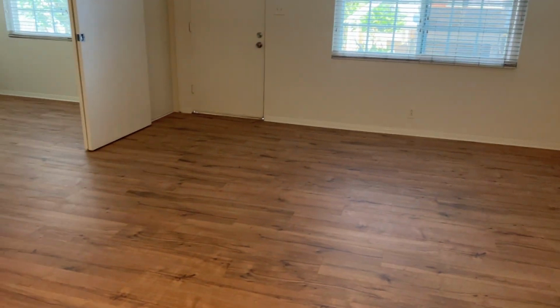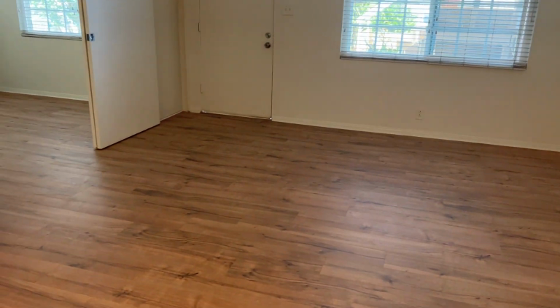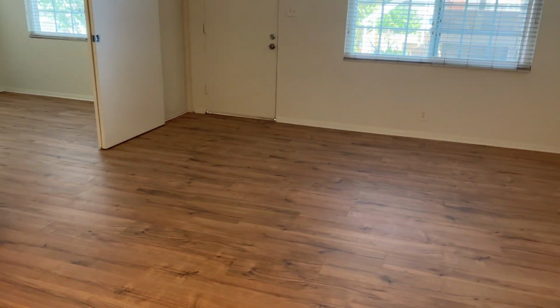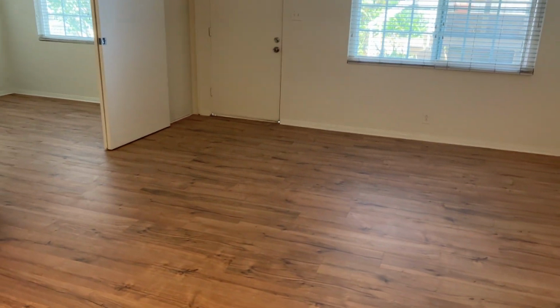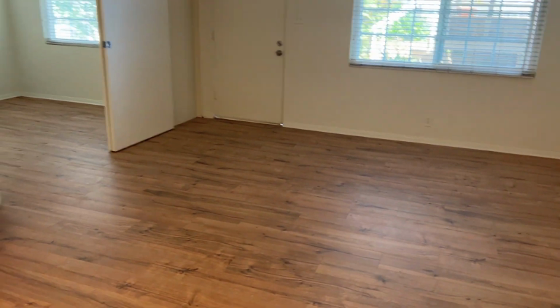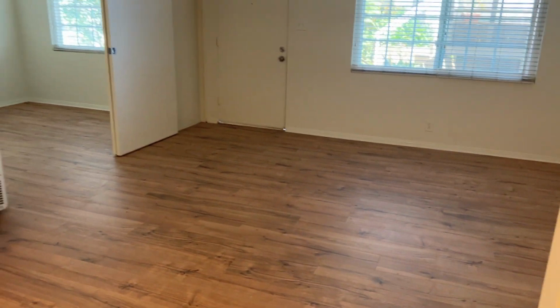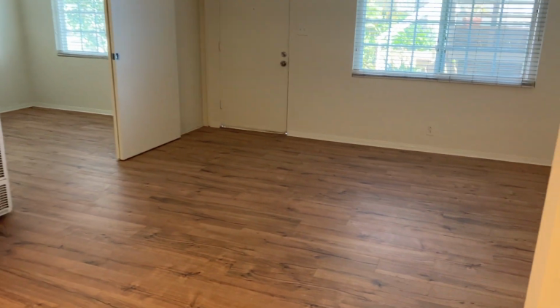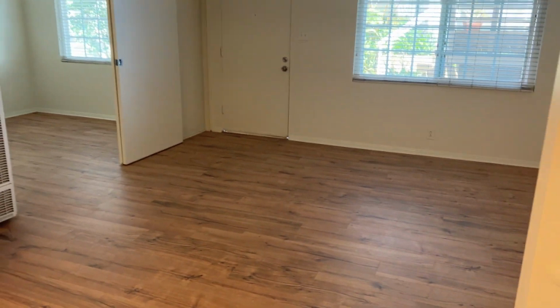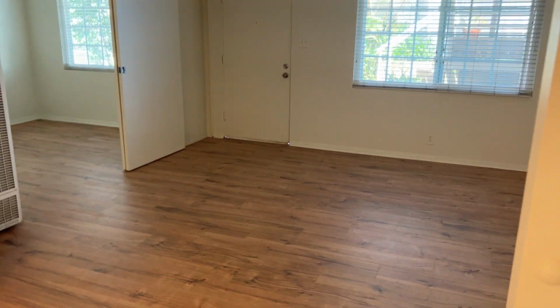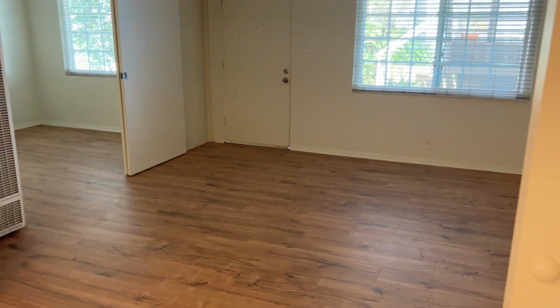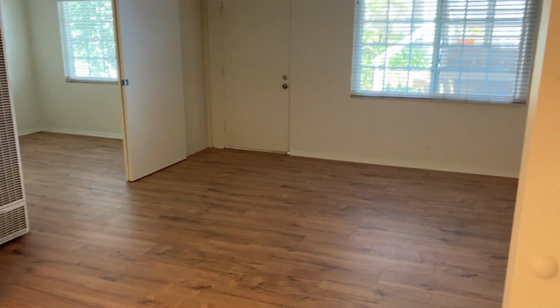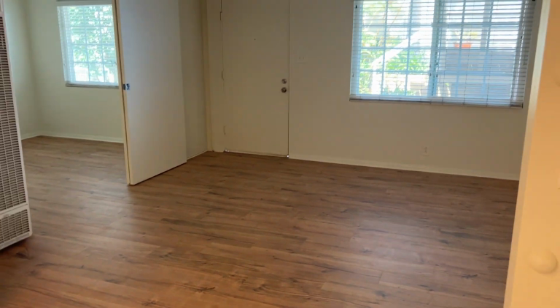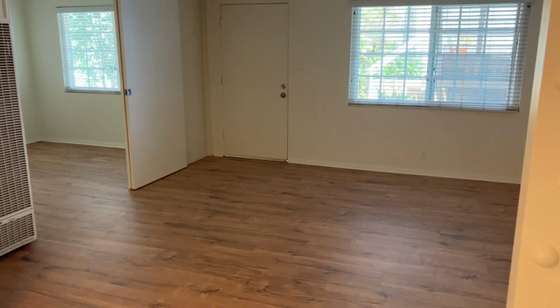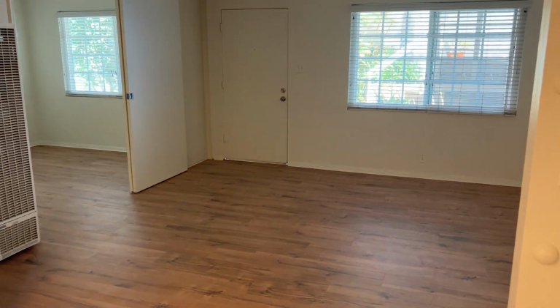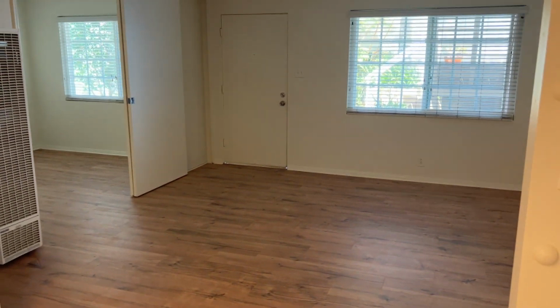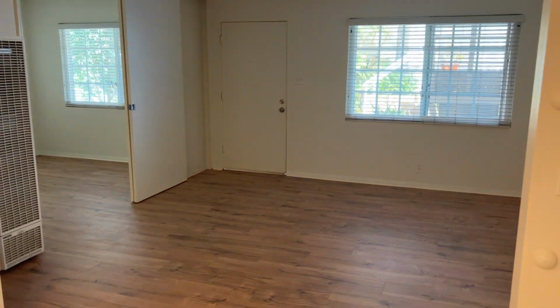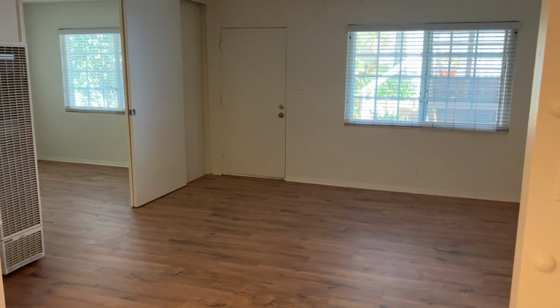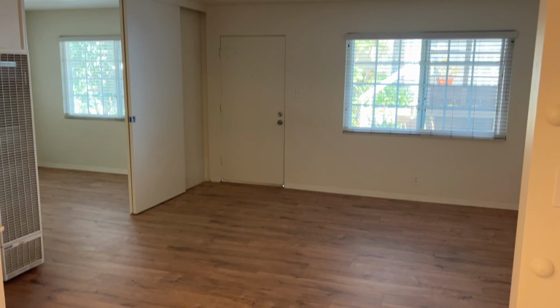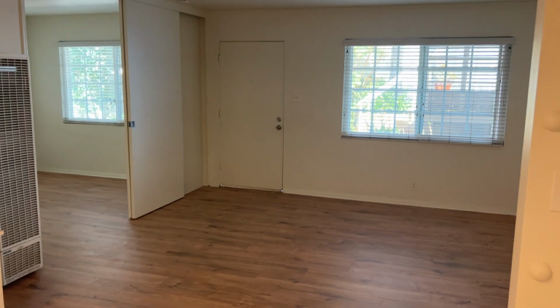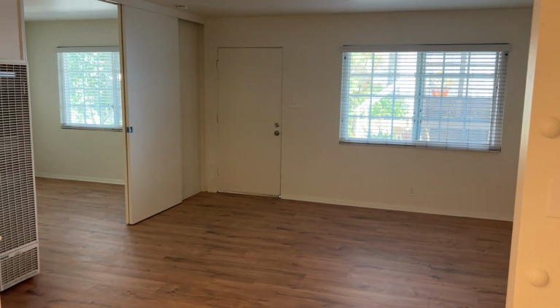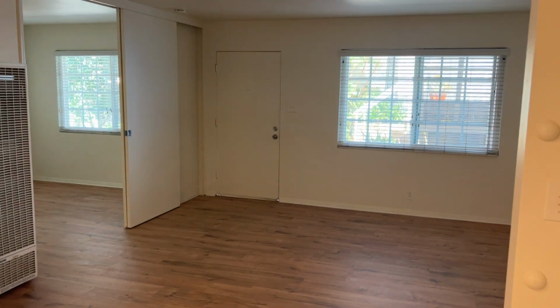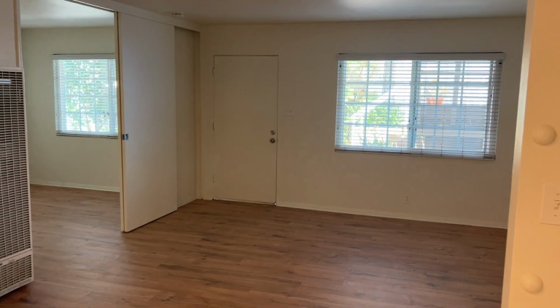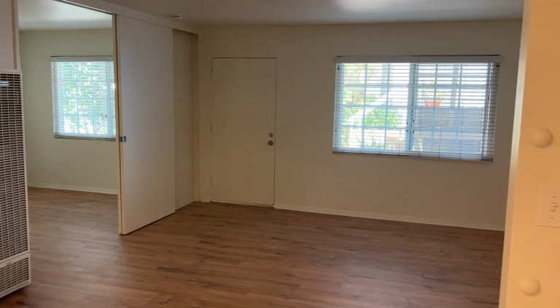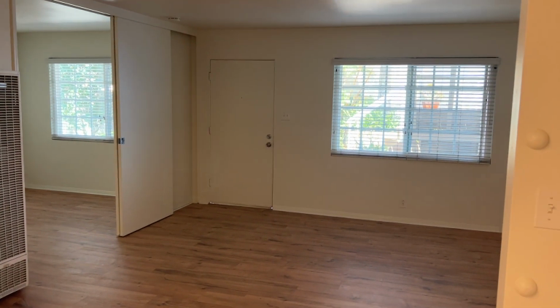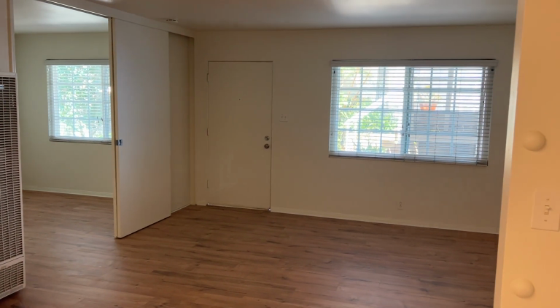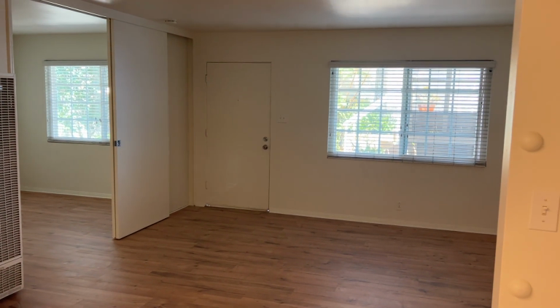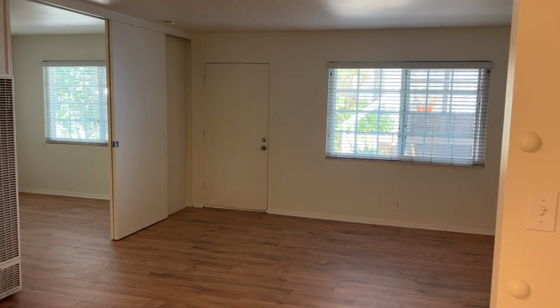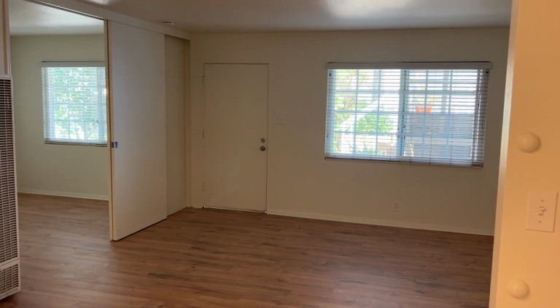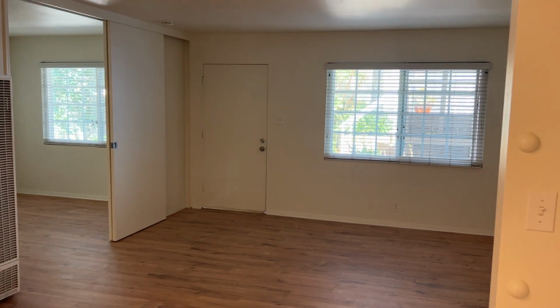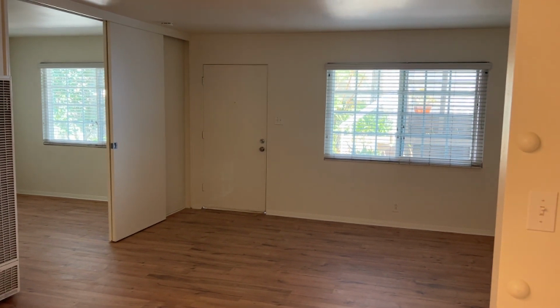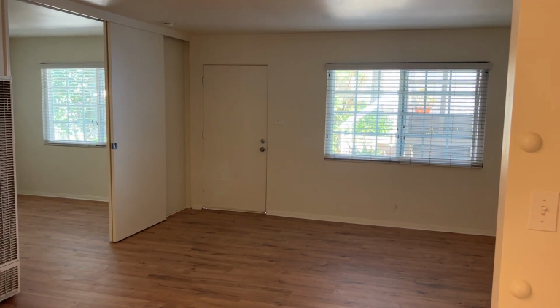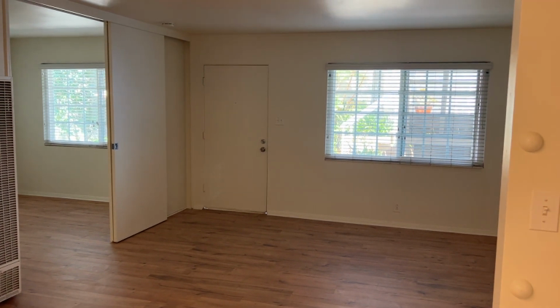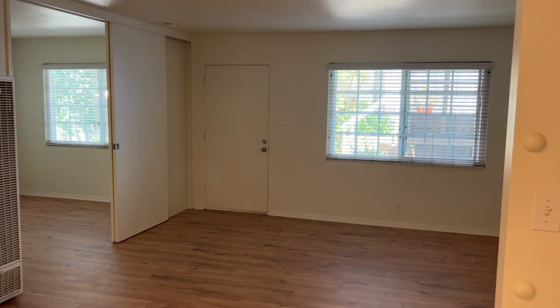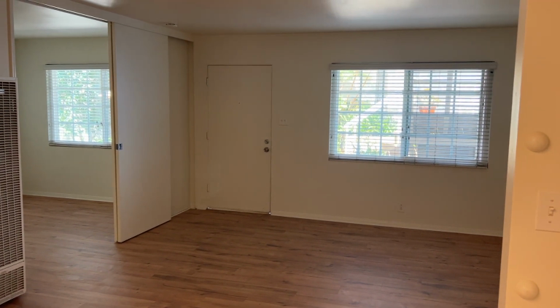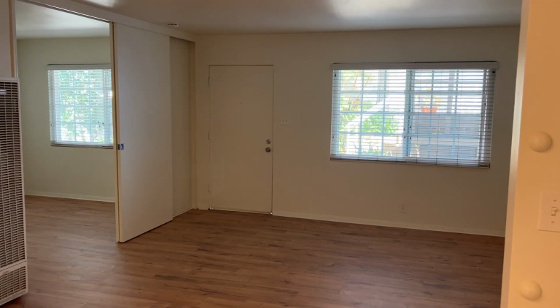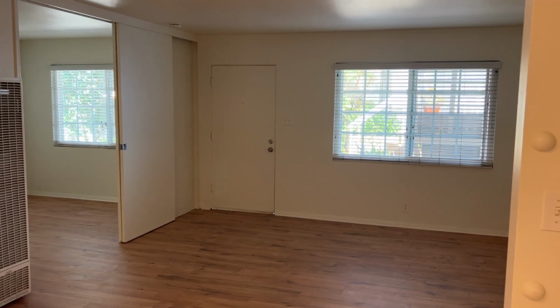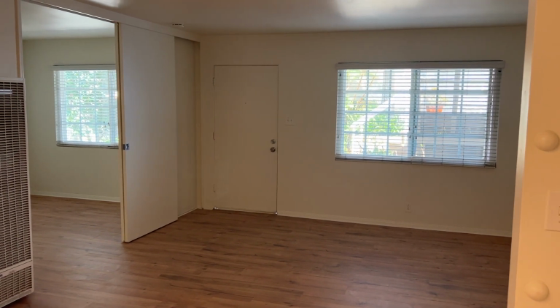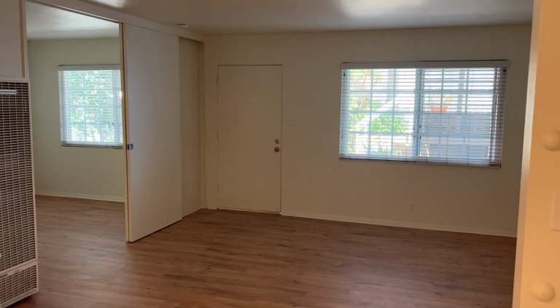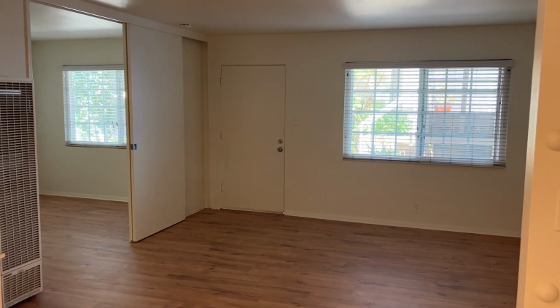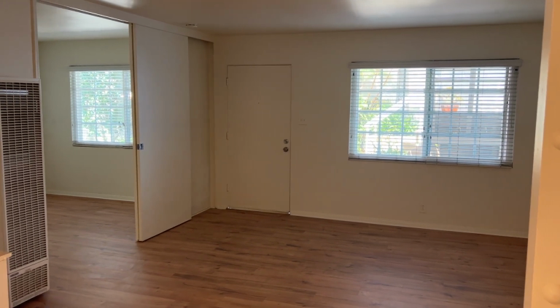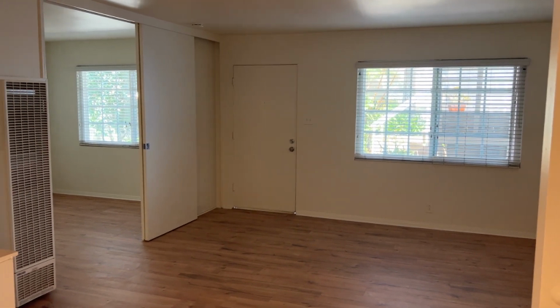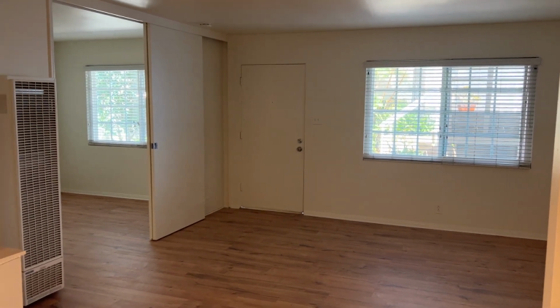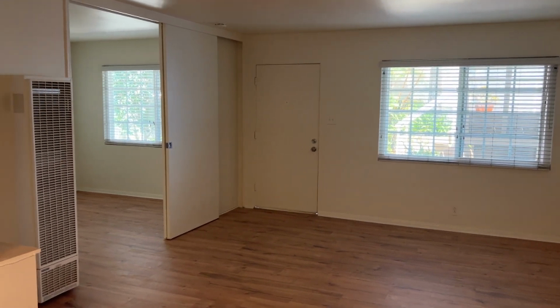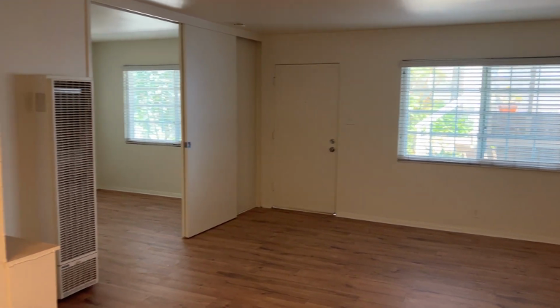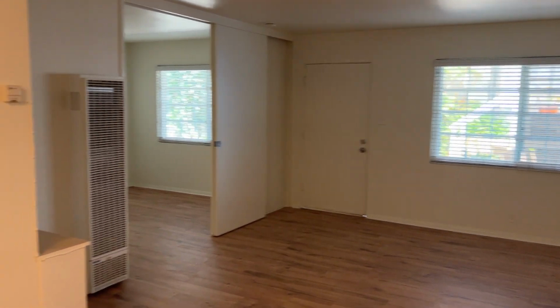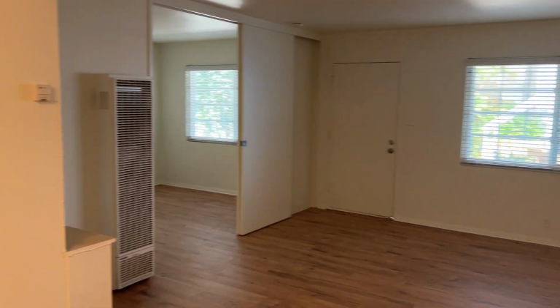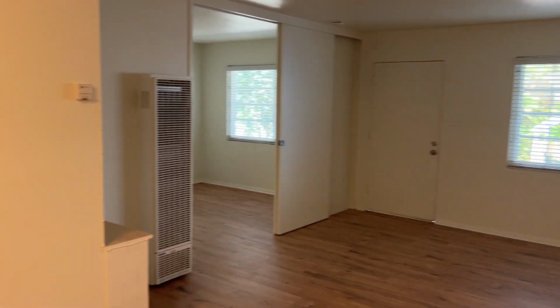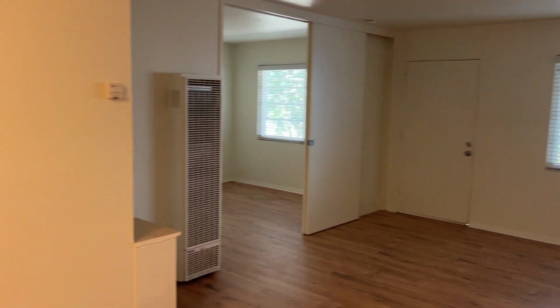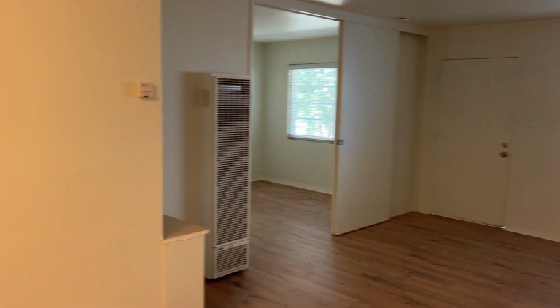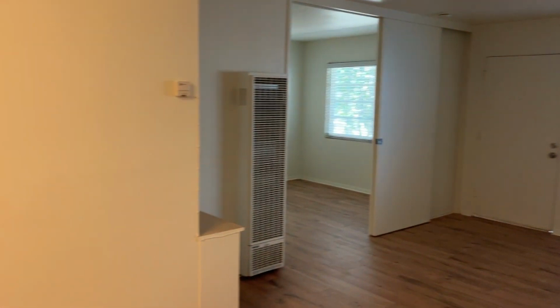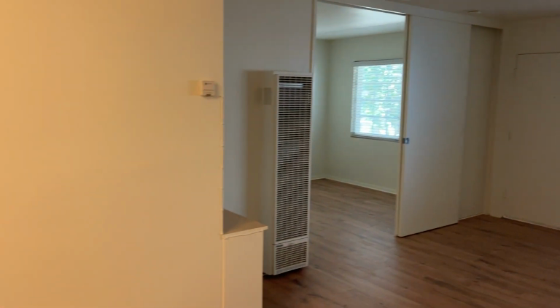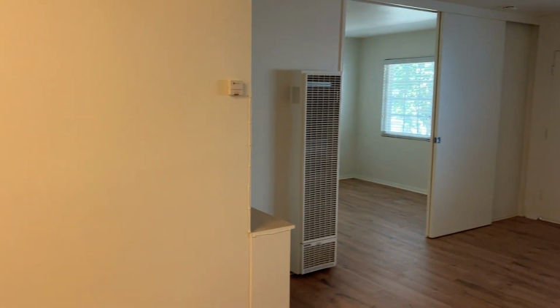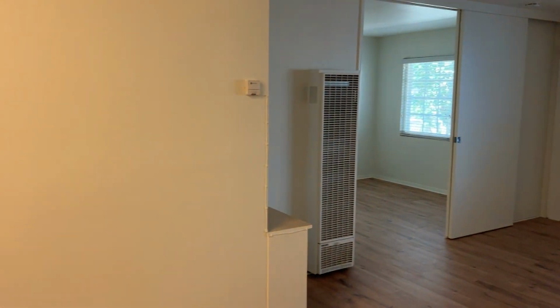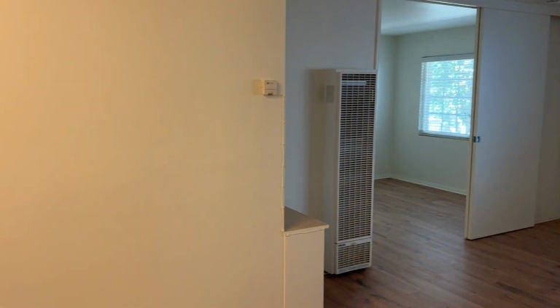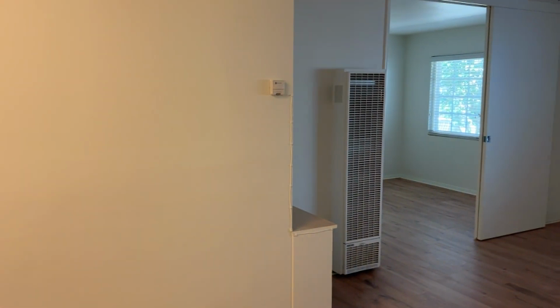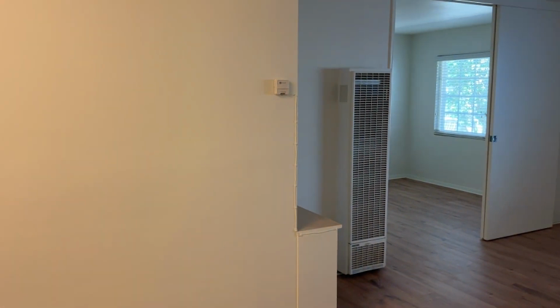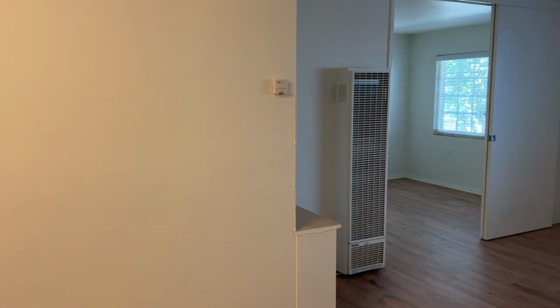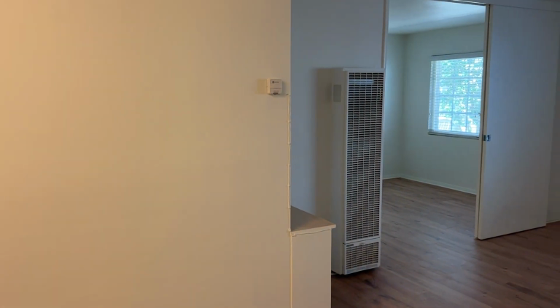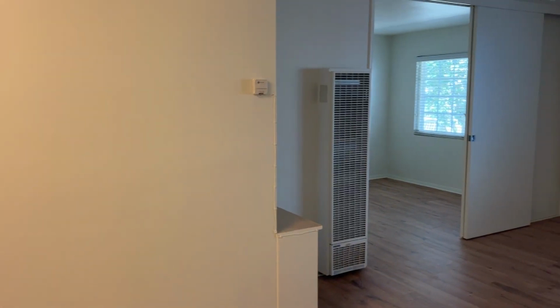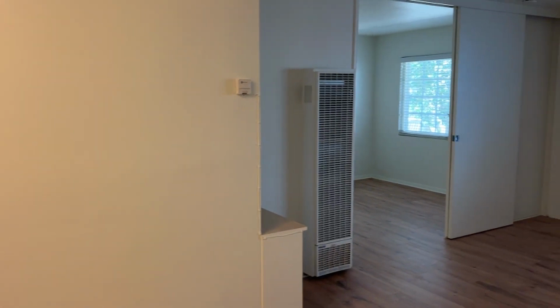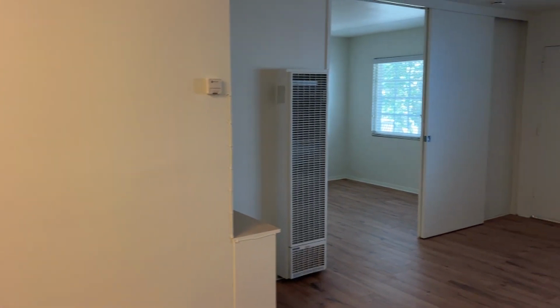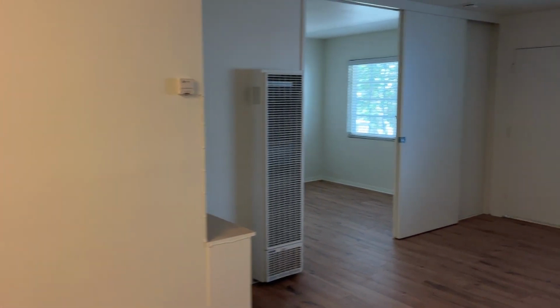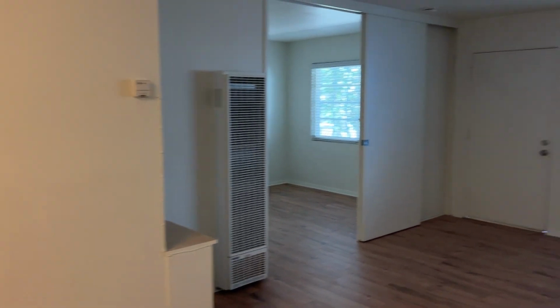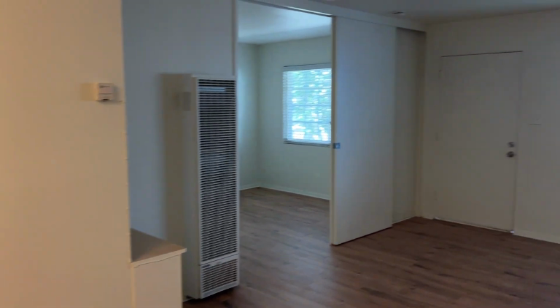Taking another look at the living room — there's a window with blinds to shut out the light if needed.